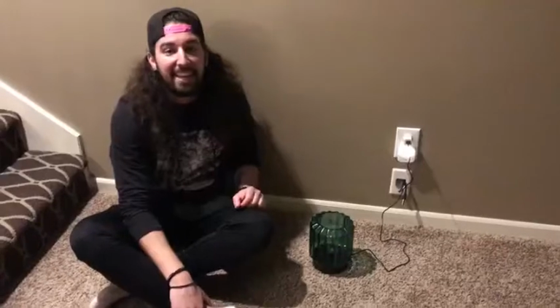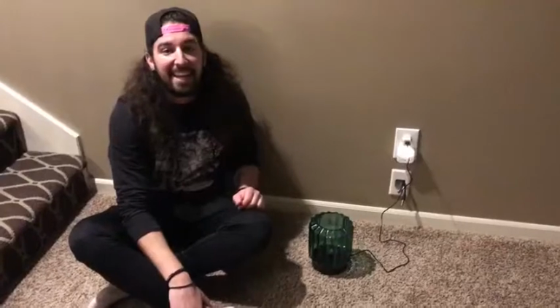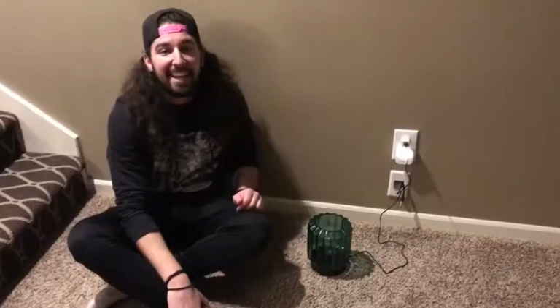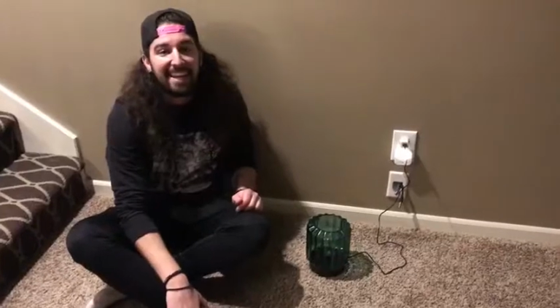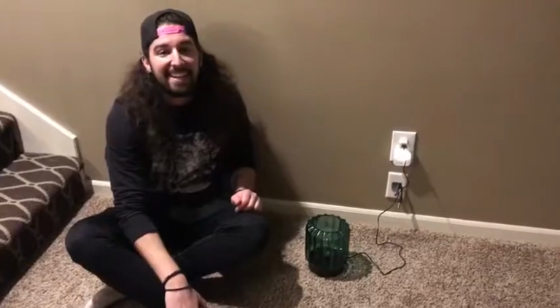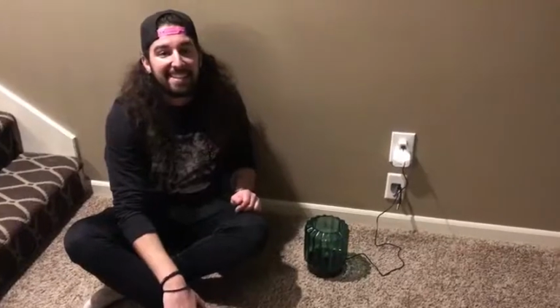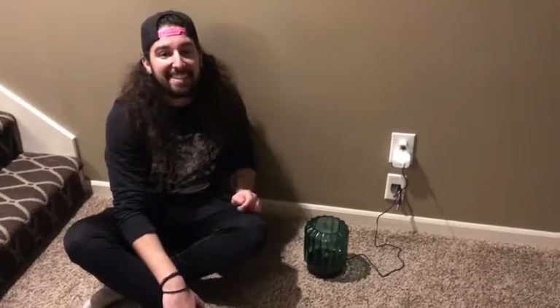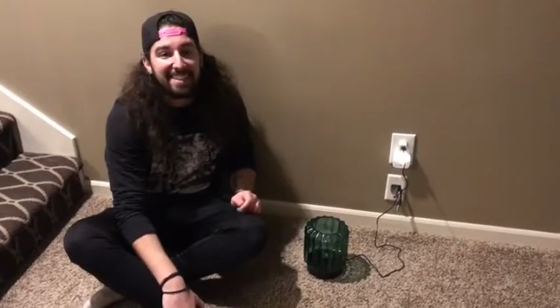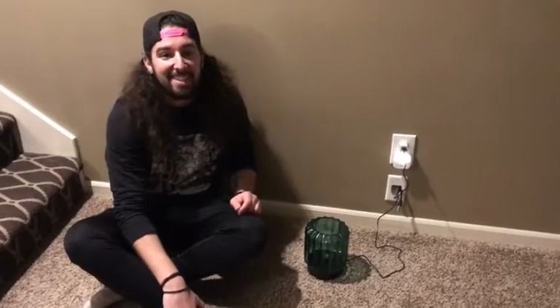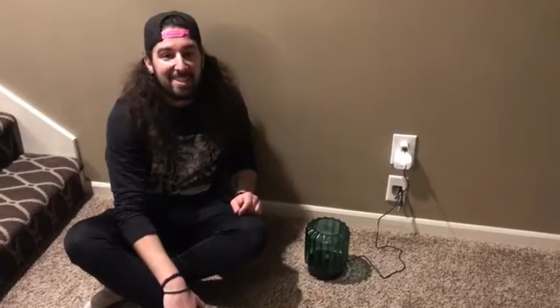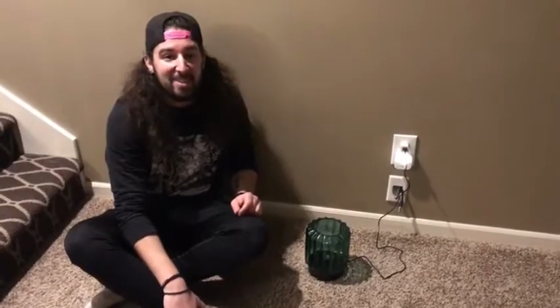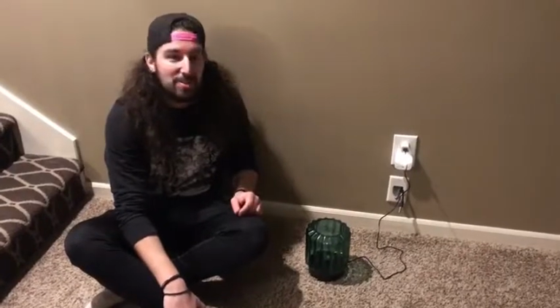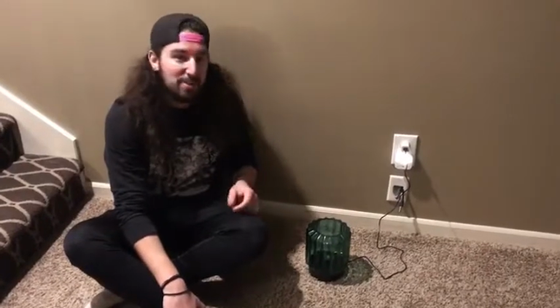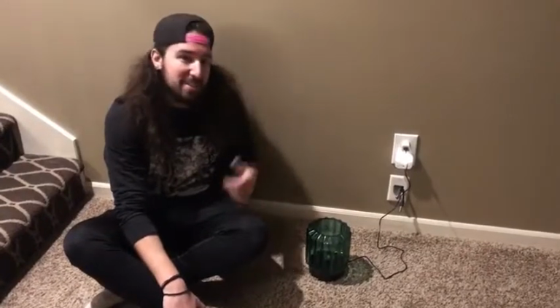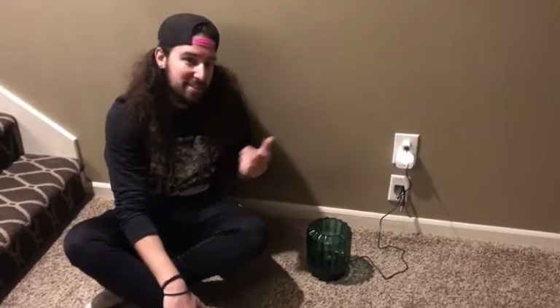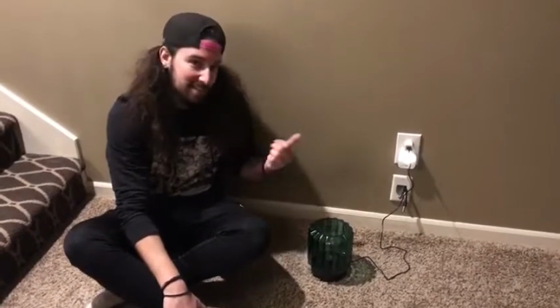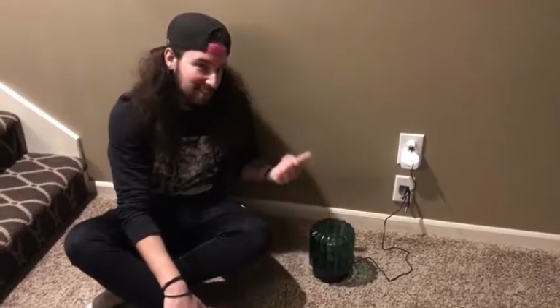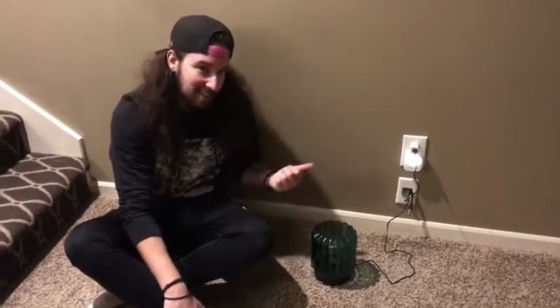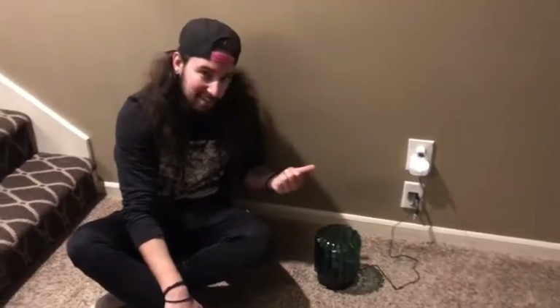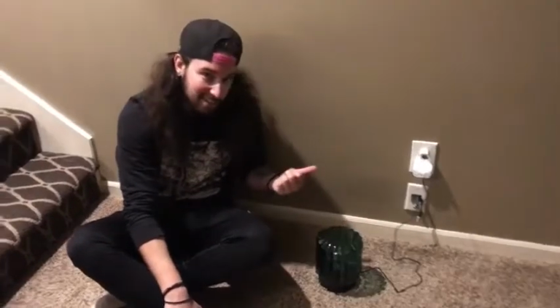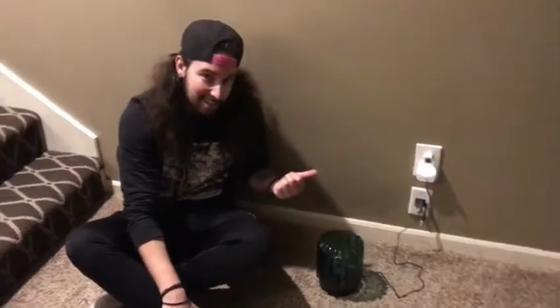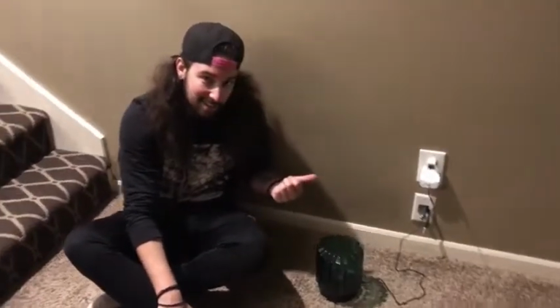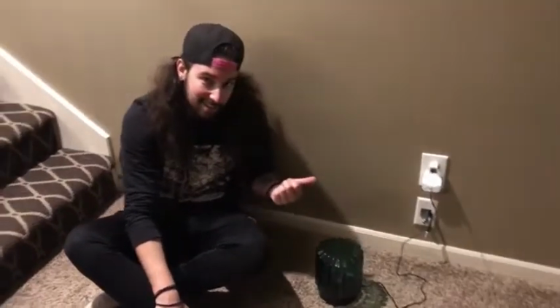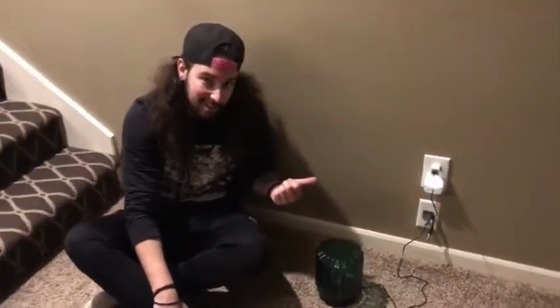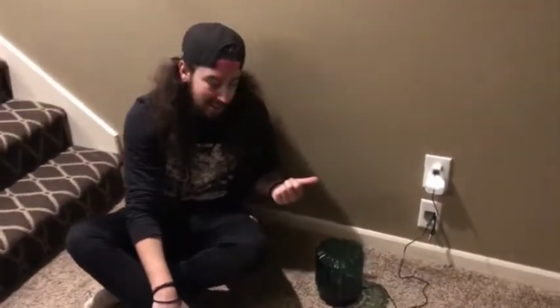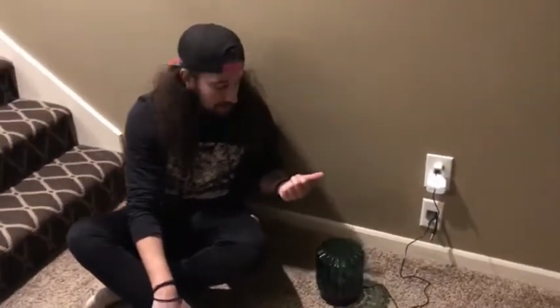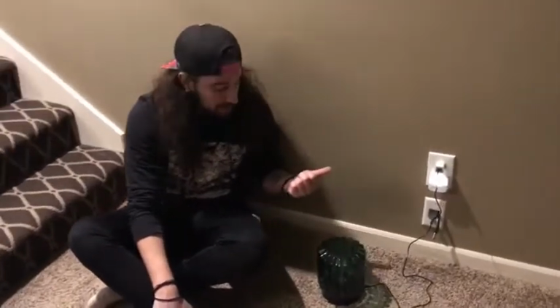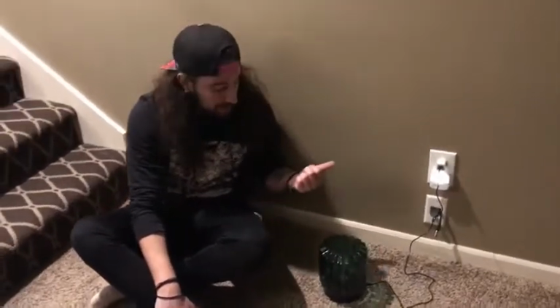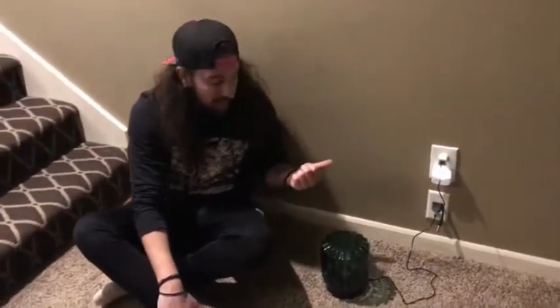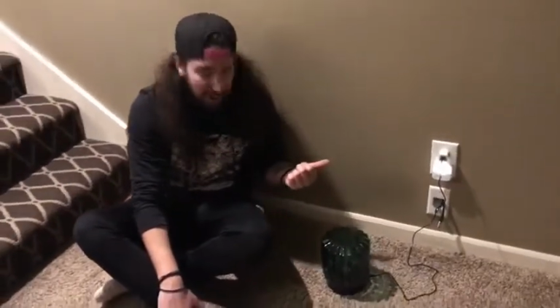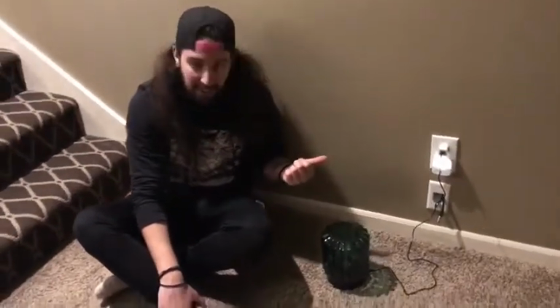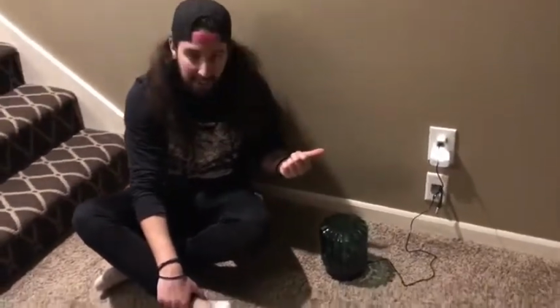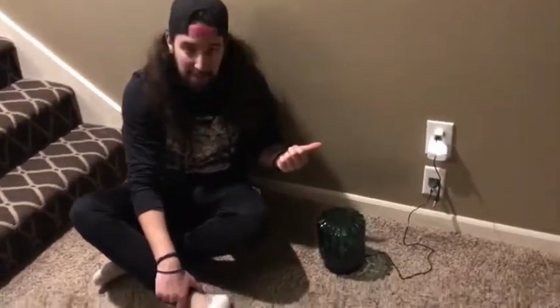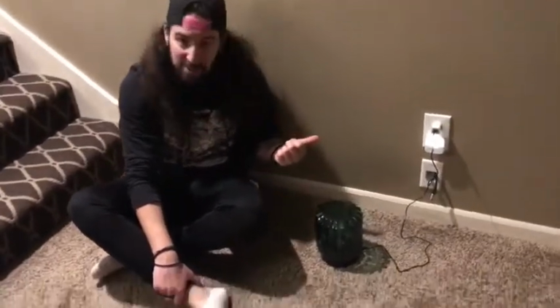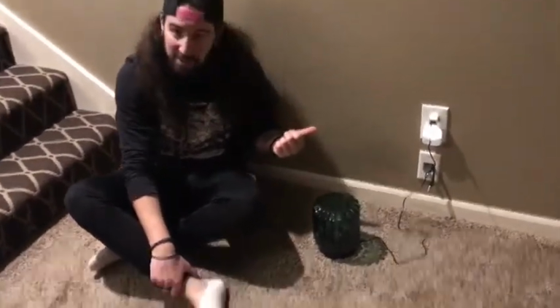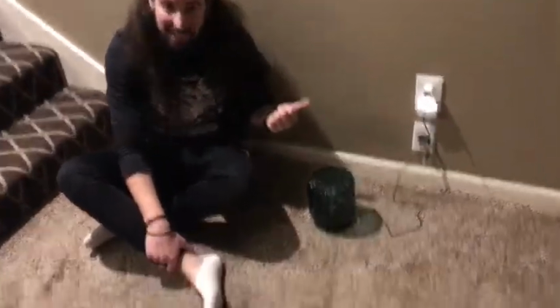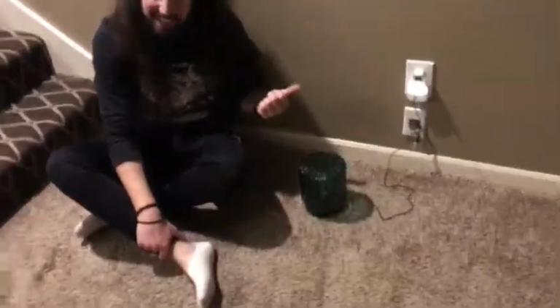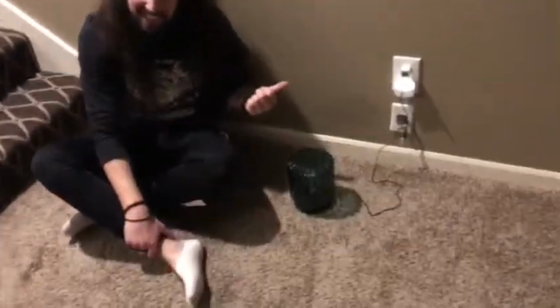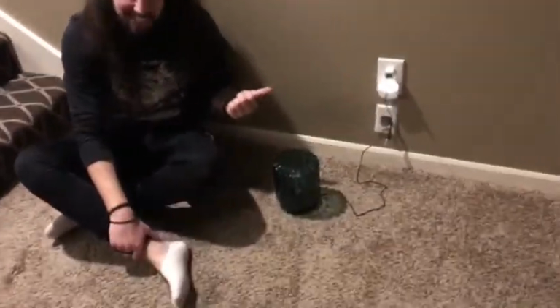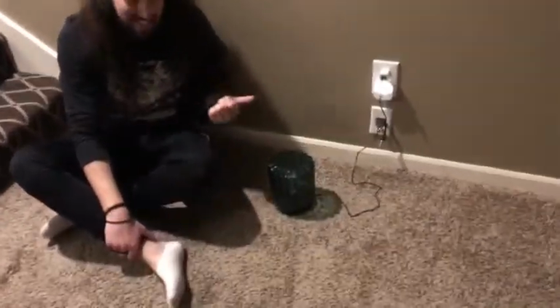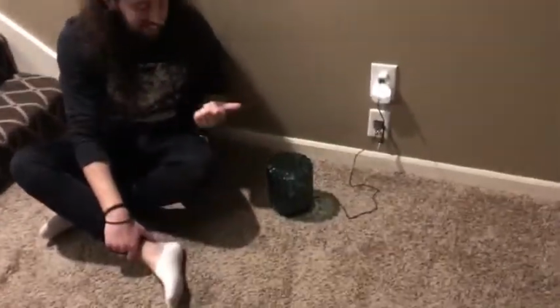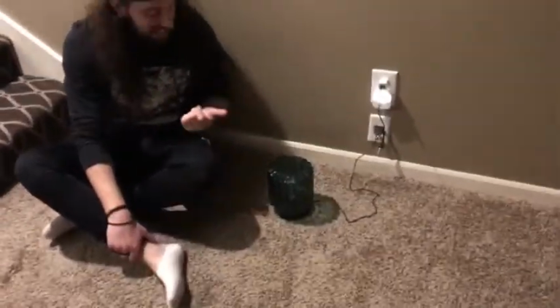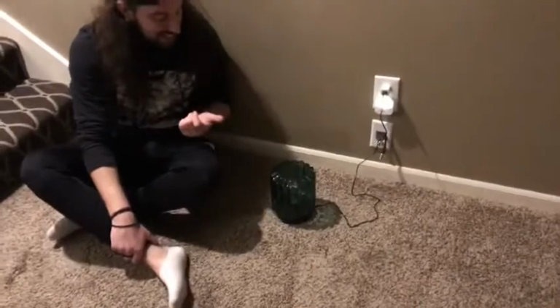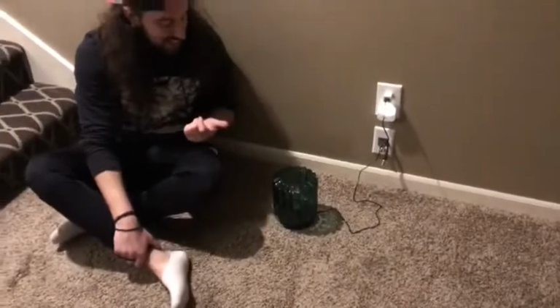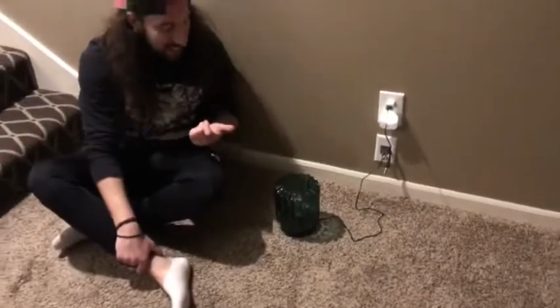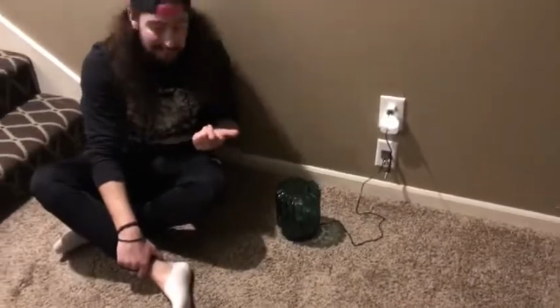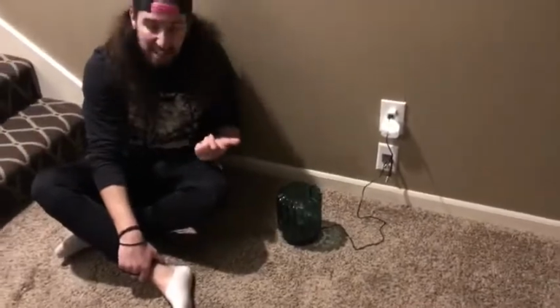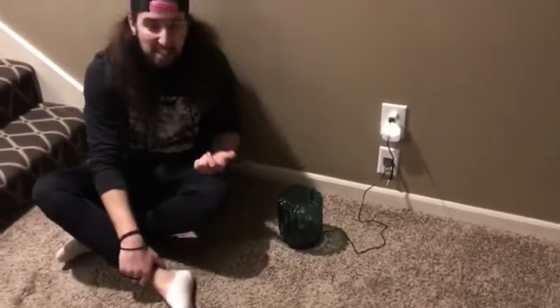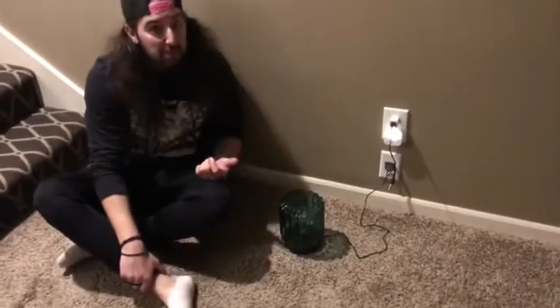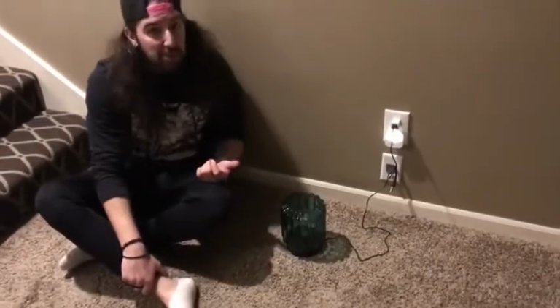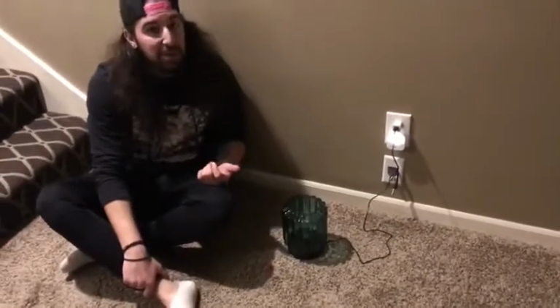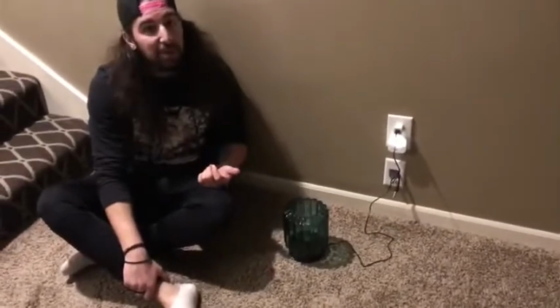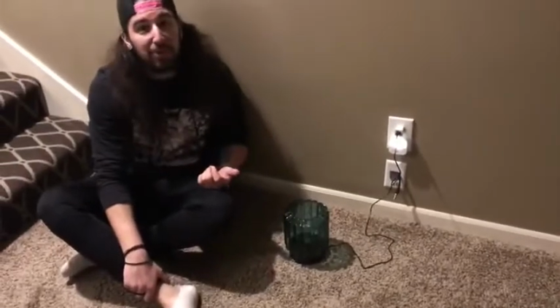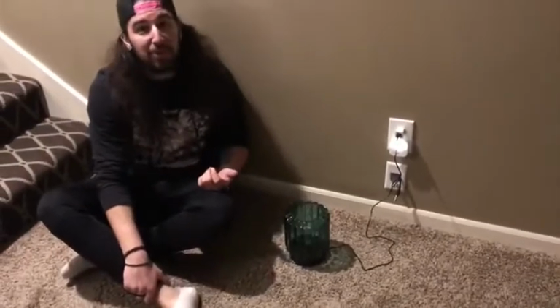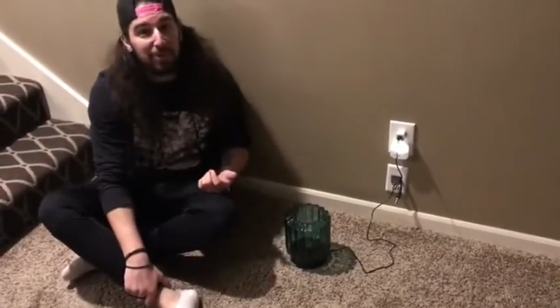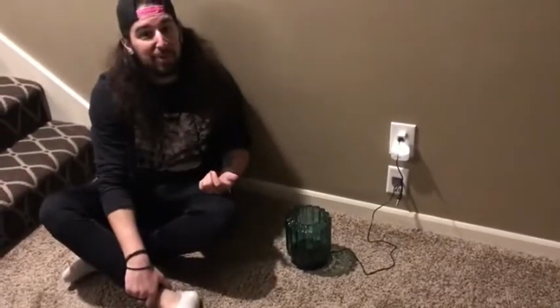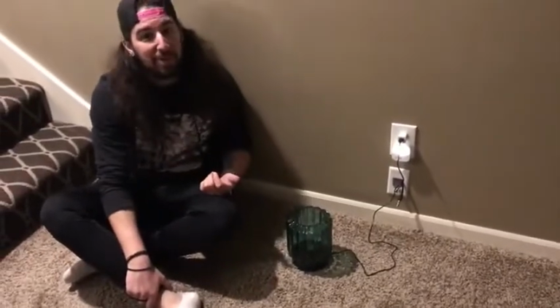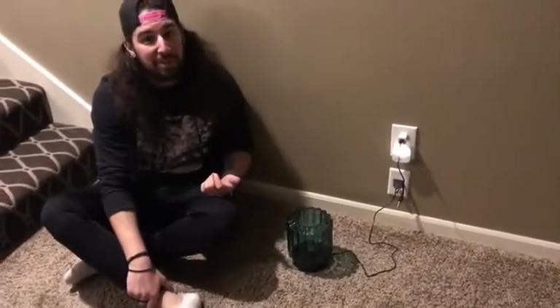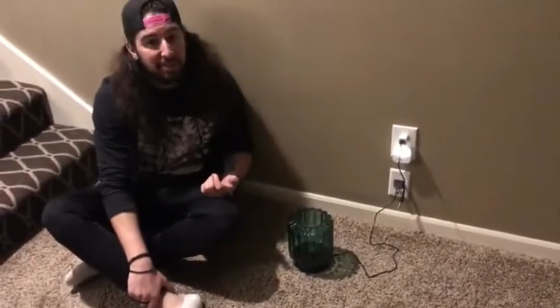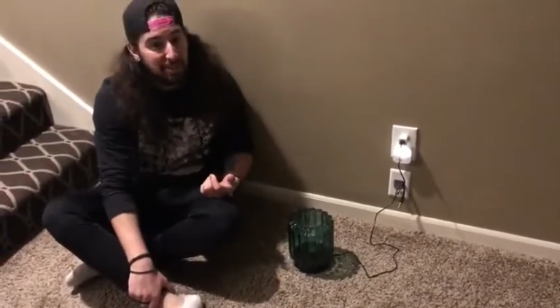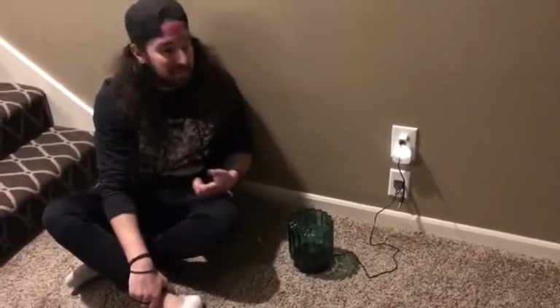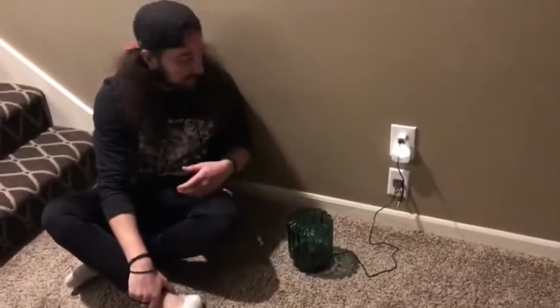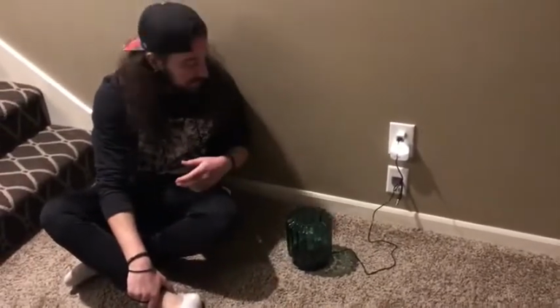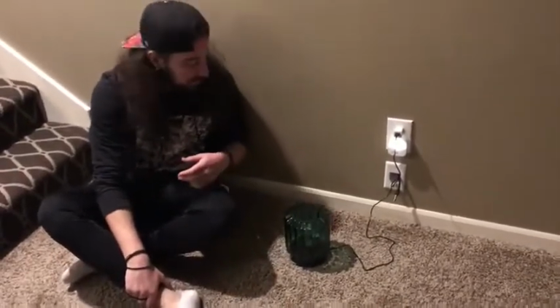Hey guys, so I recently just got this light off Amazon, and it's actually pretty cool, so I wanted to show it to you.